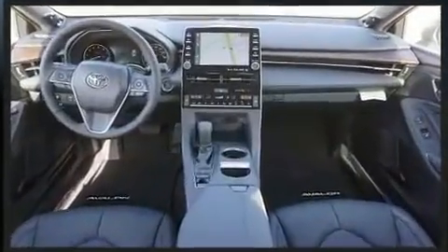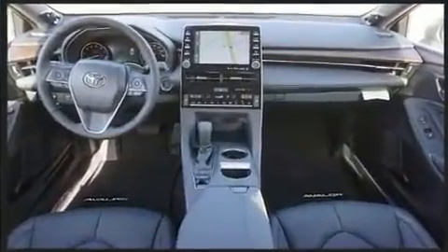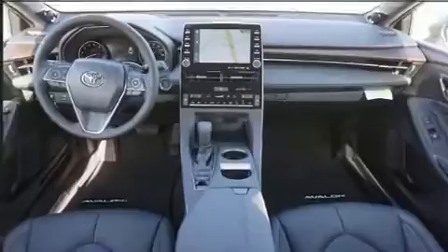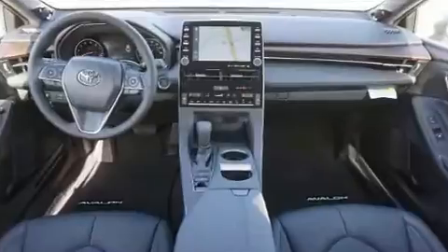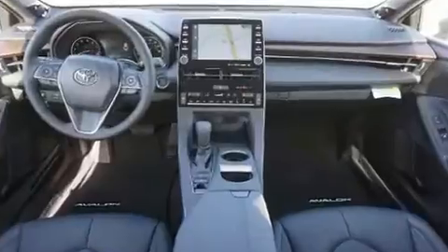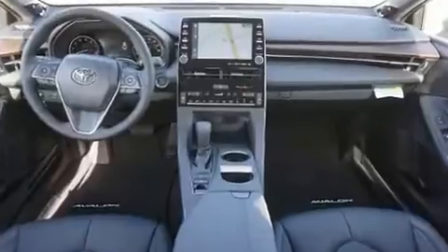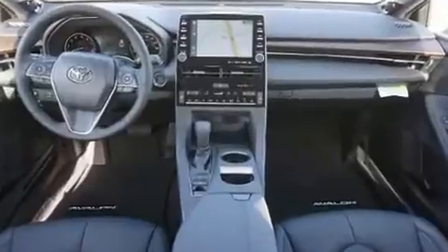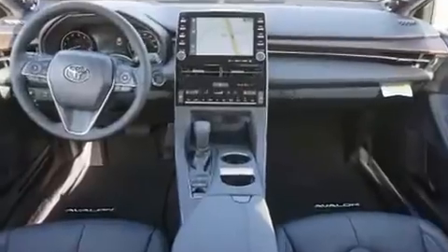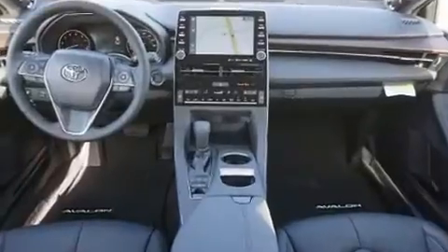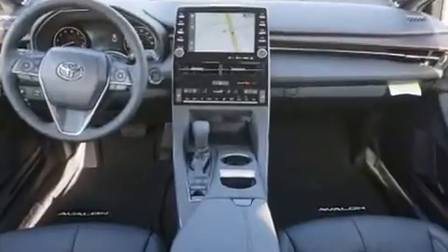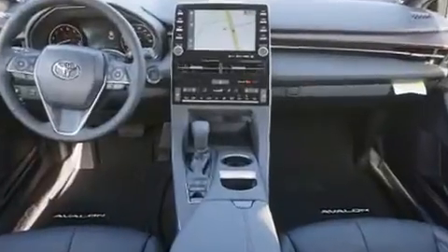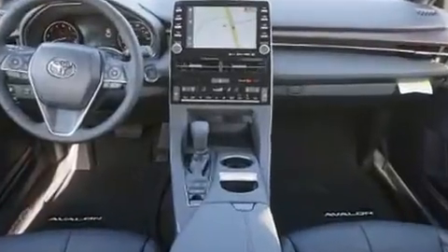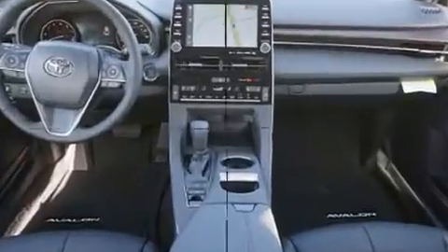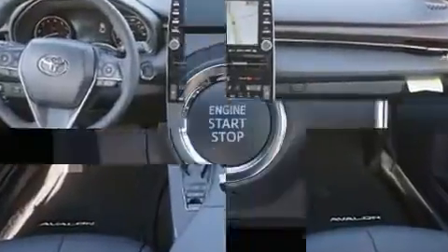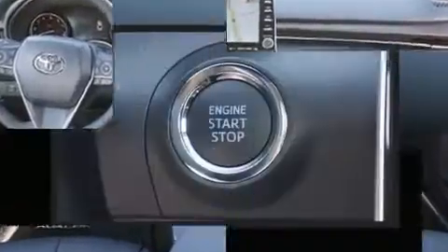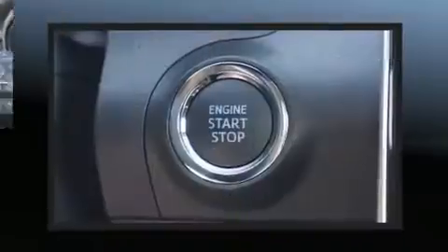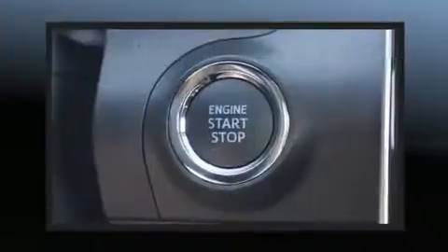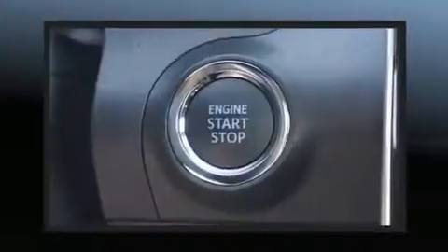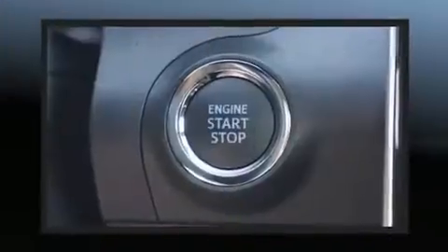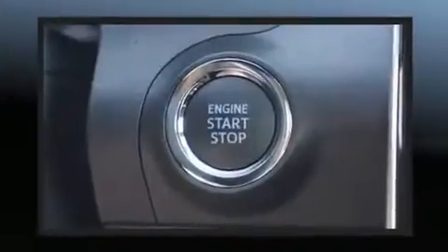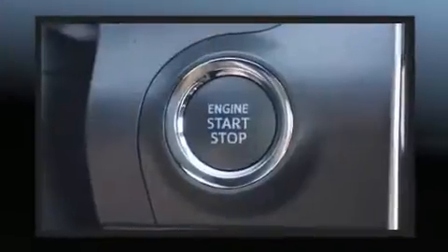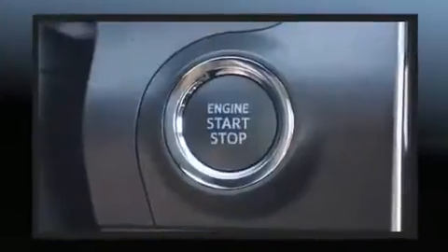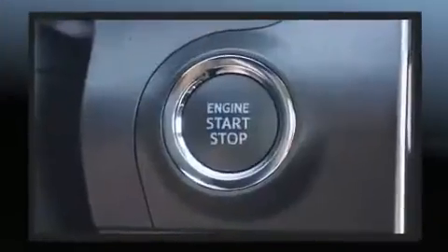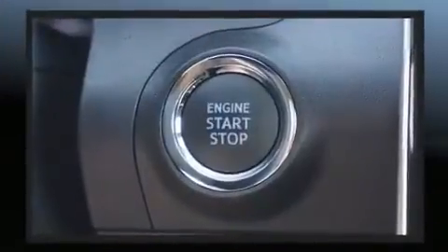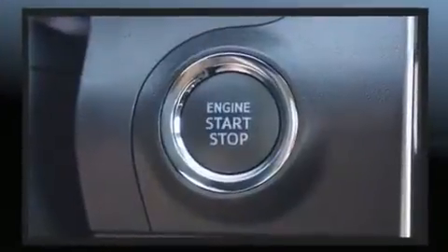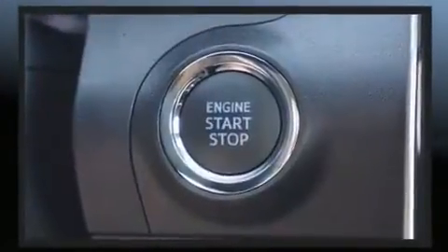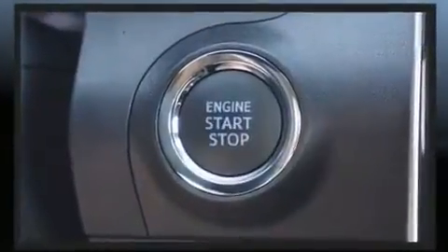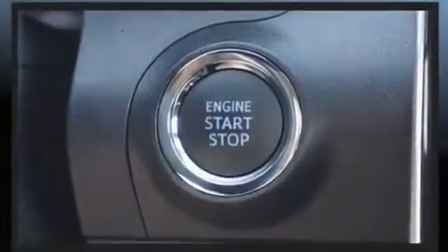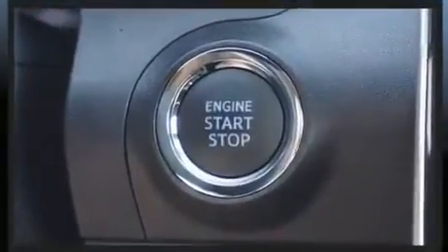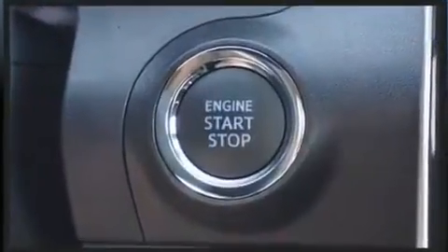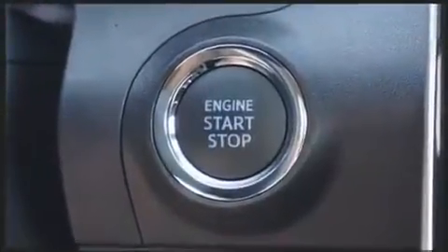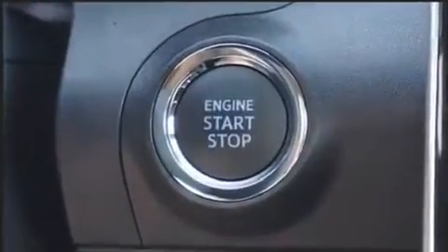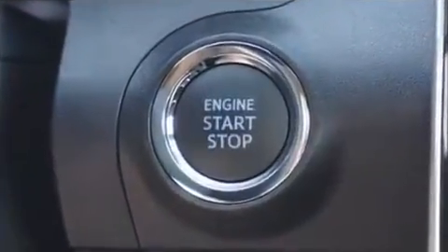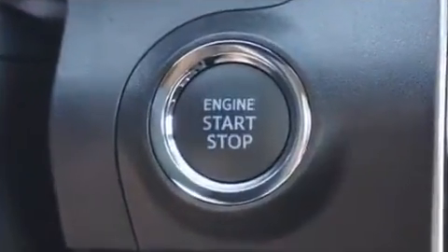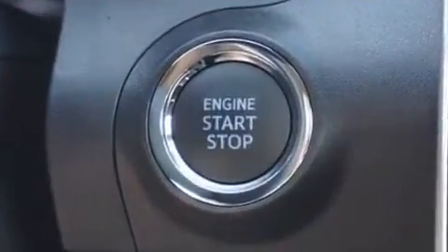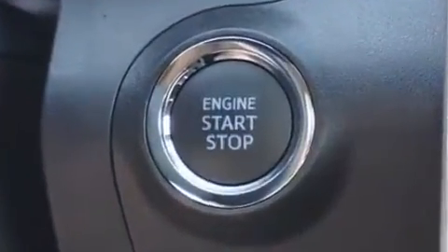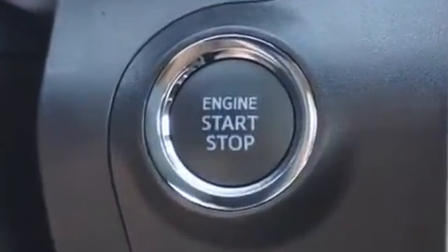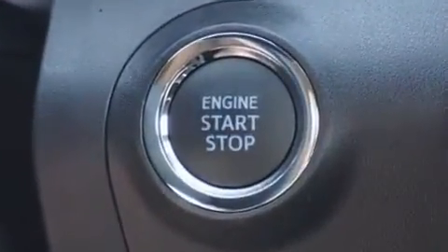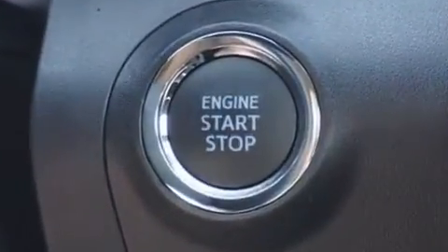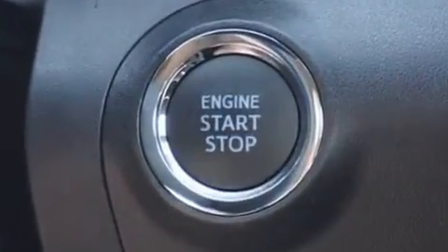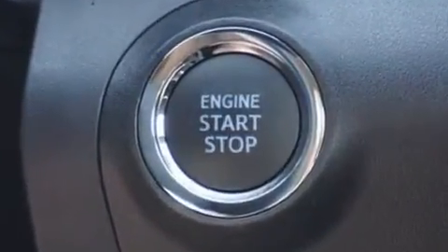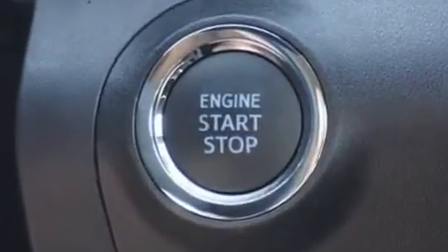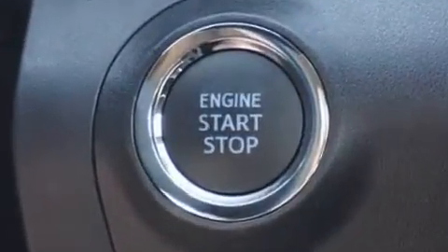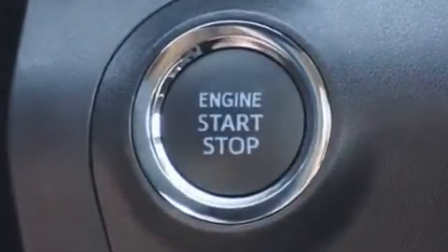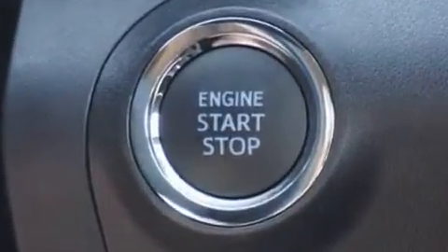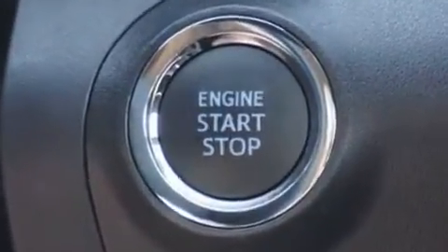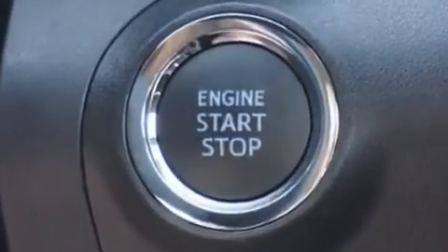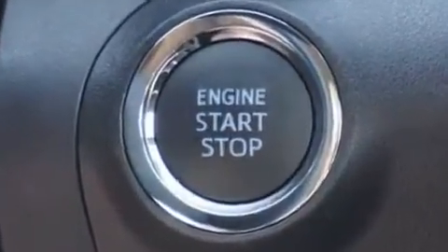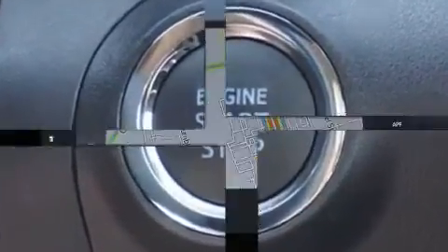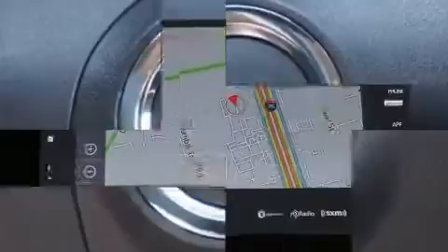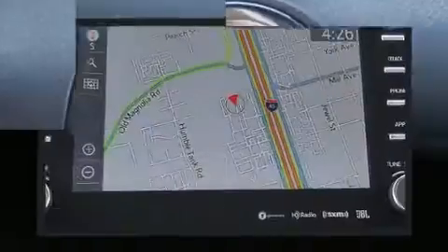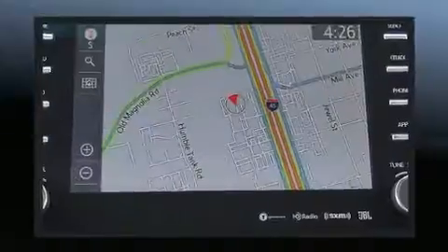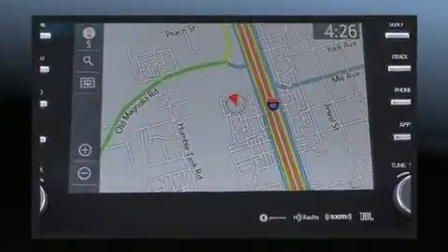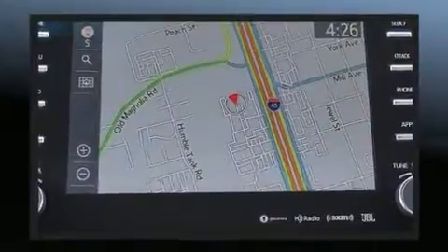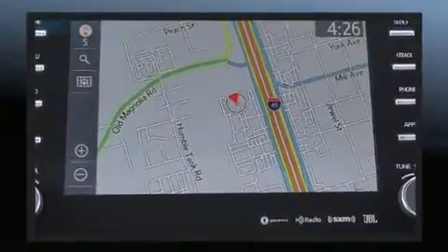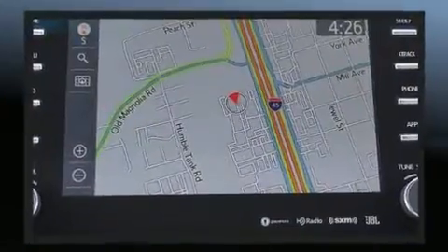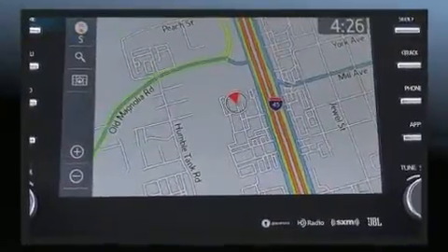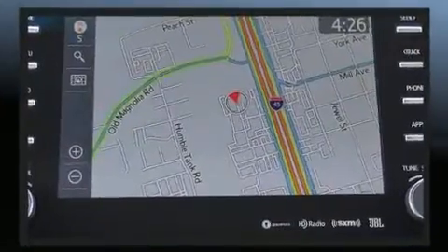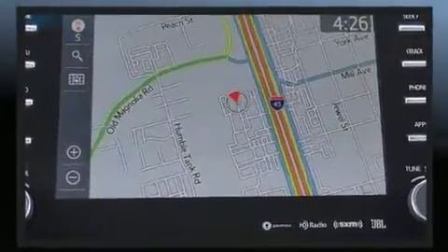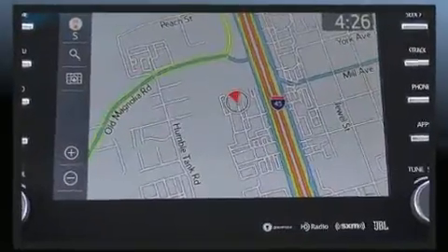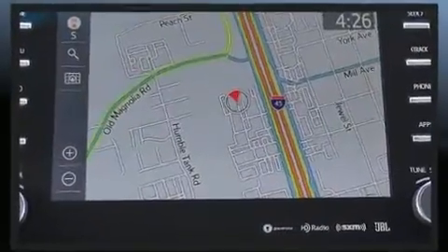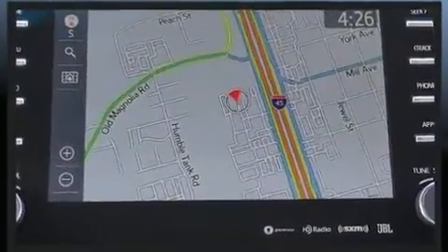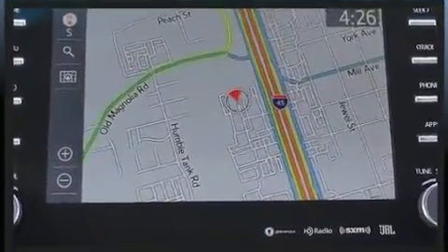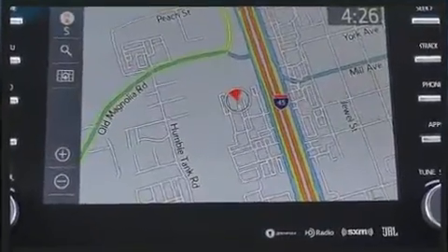It features a front-wheel drive platform, an automatic transmission, and a 3.5-liter six-cylinder engine.